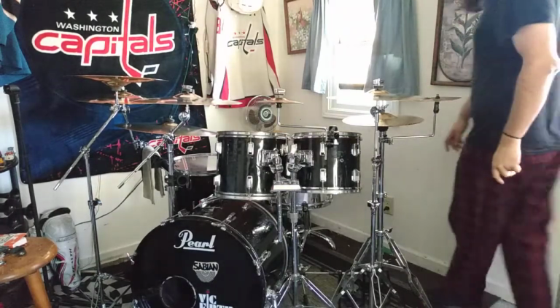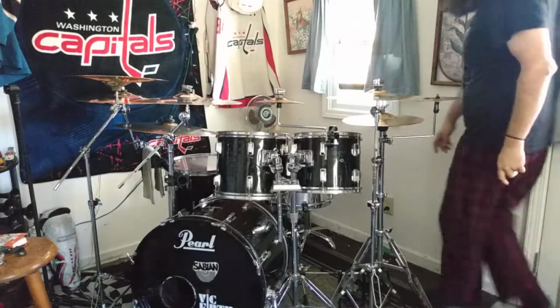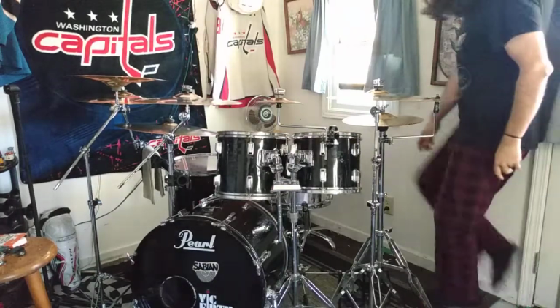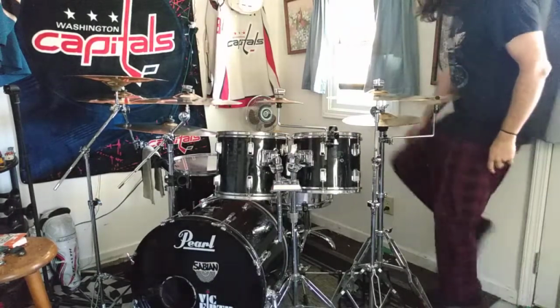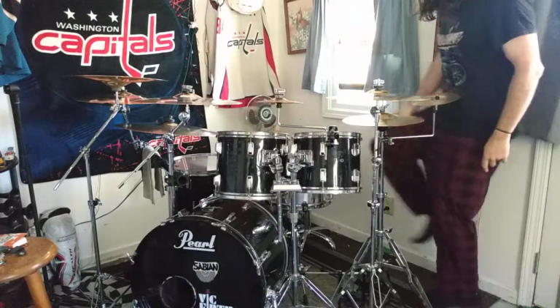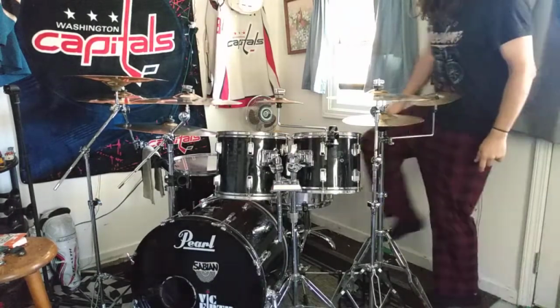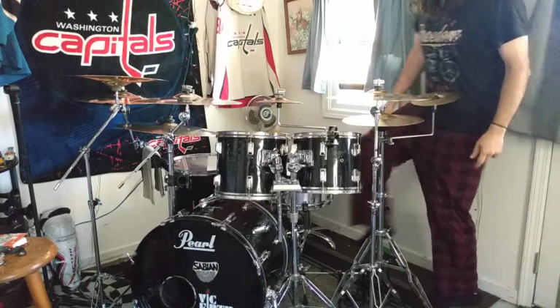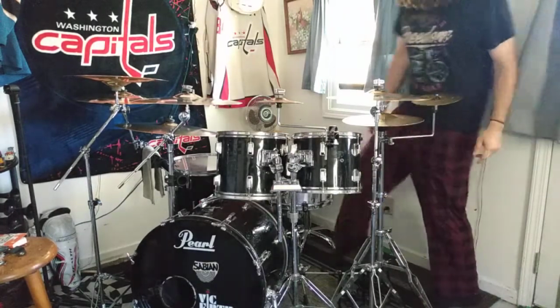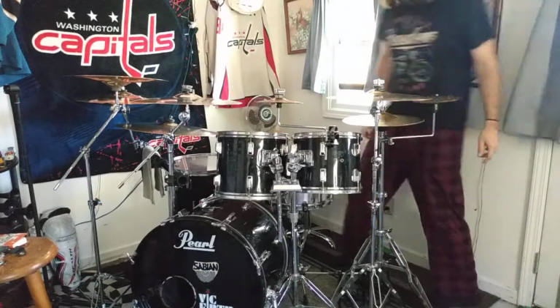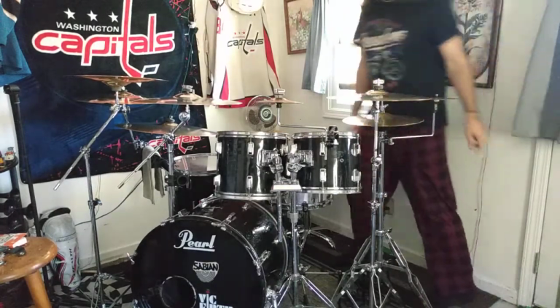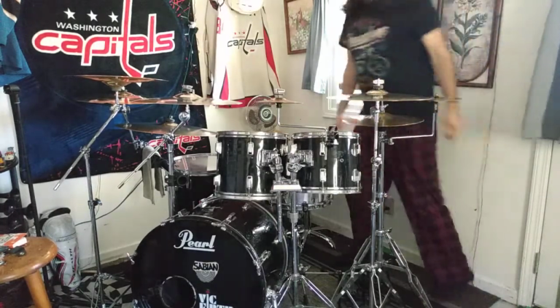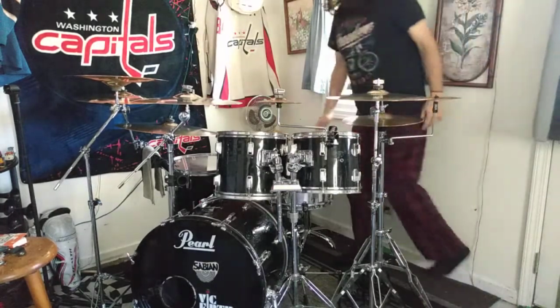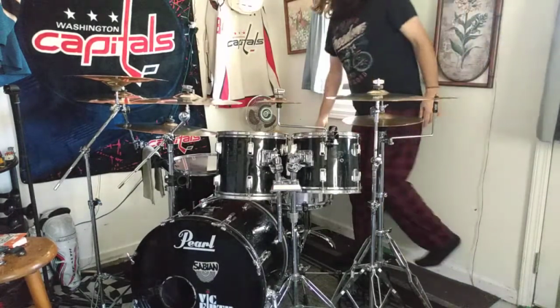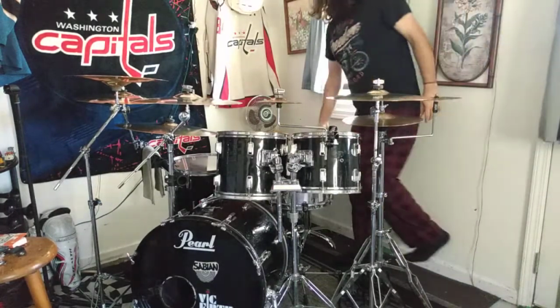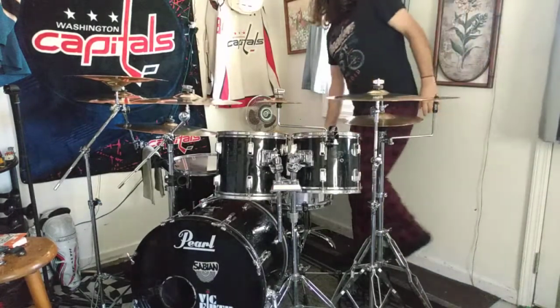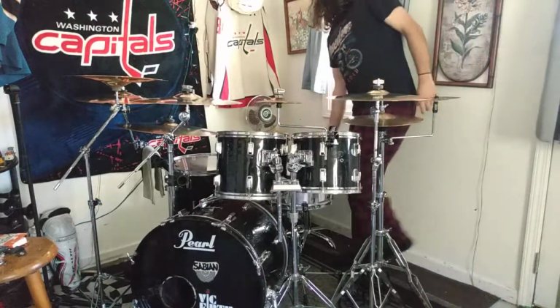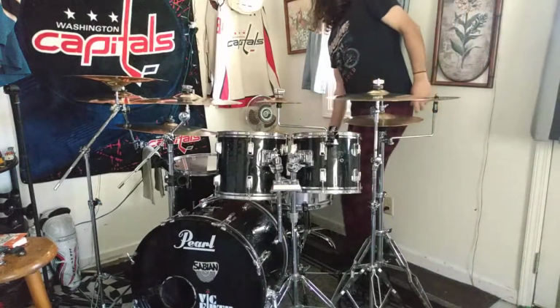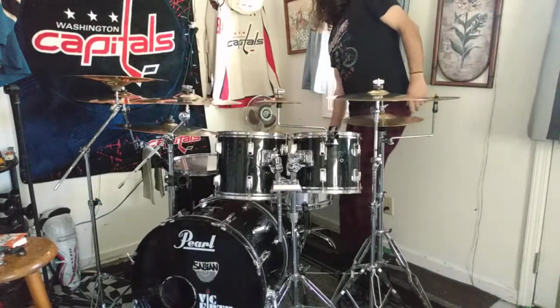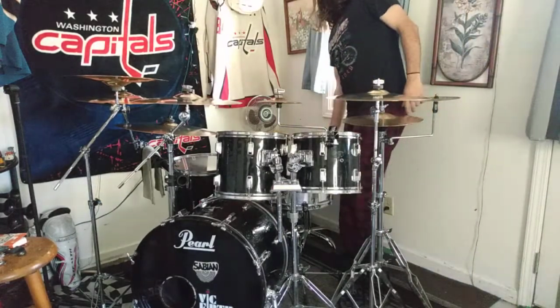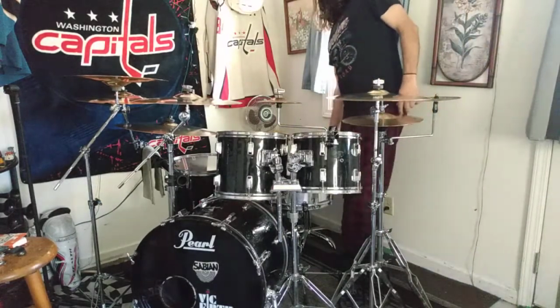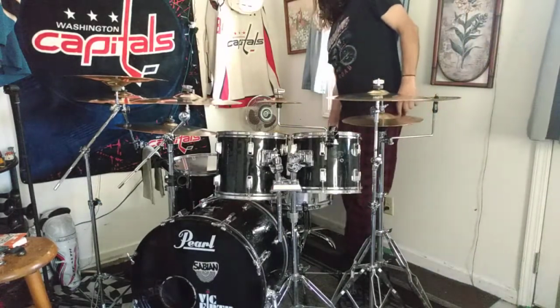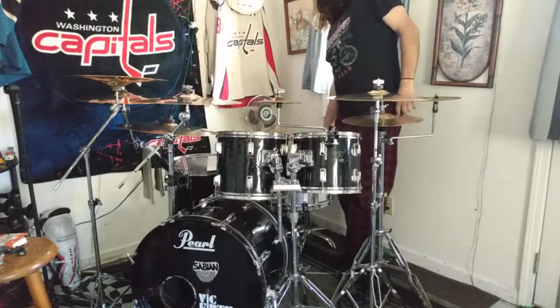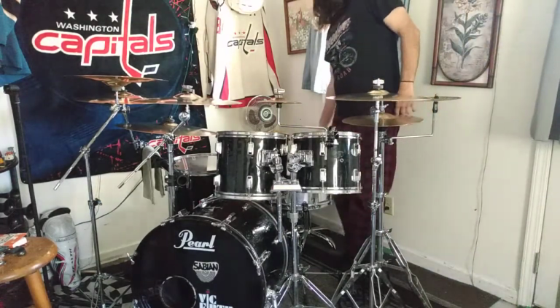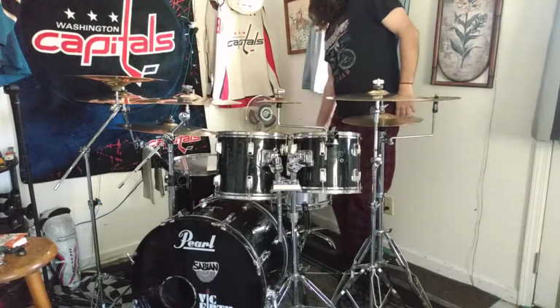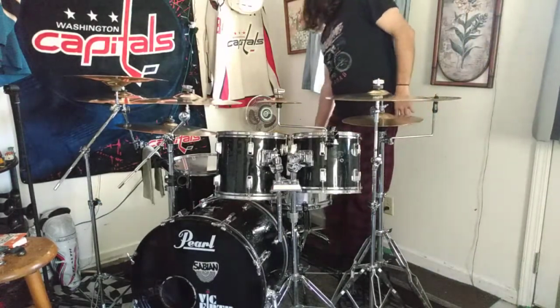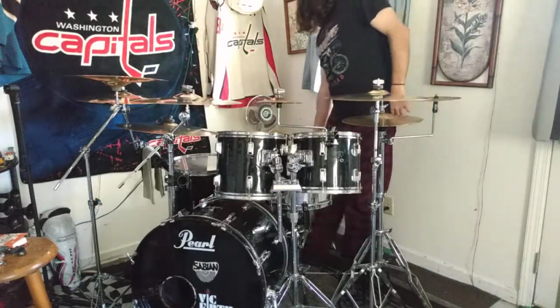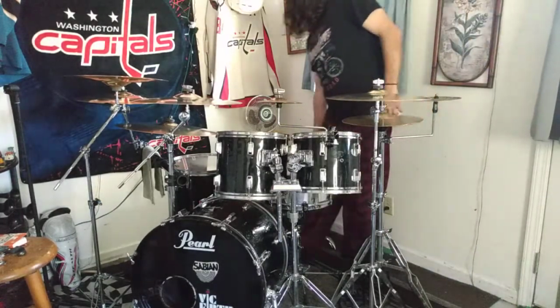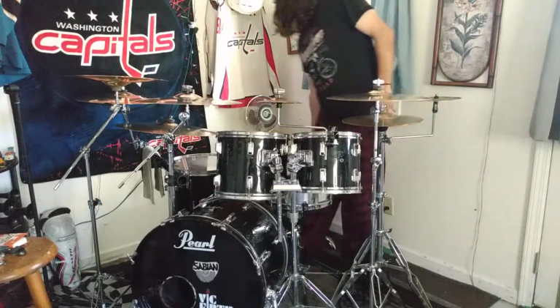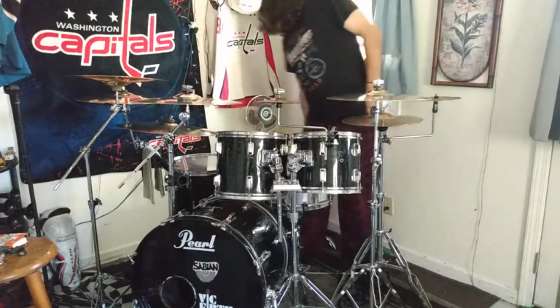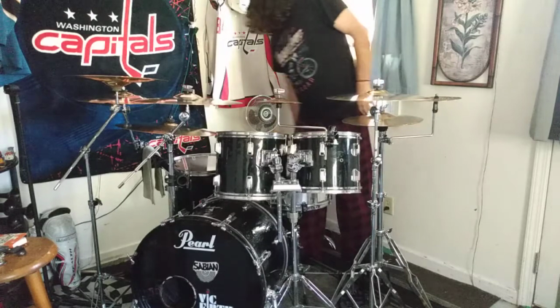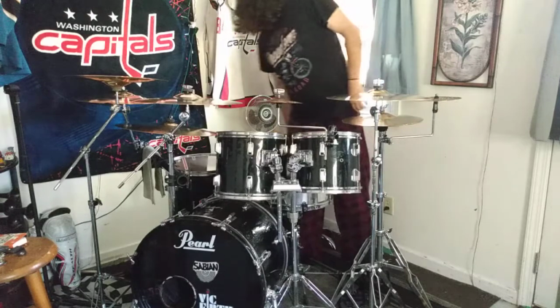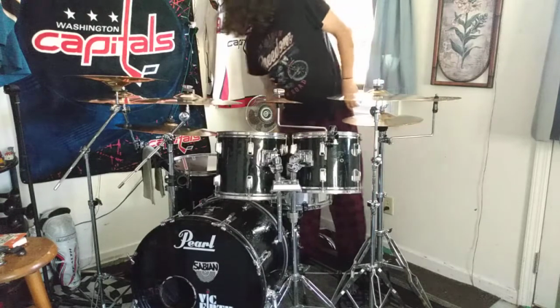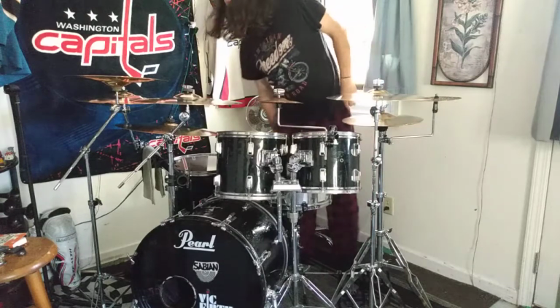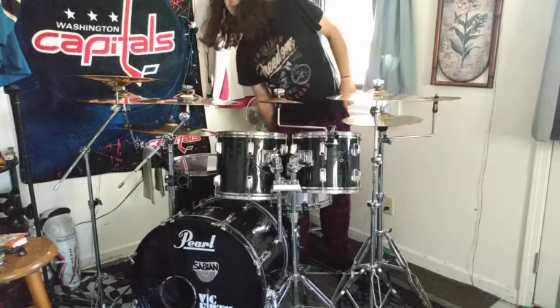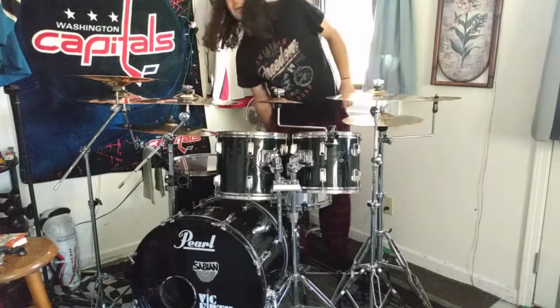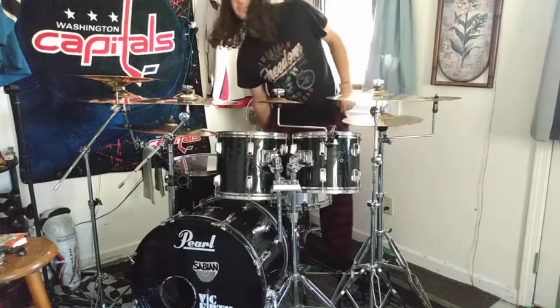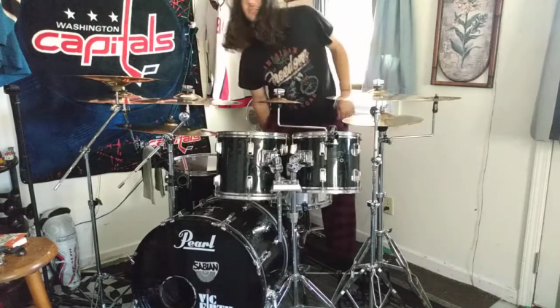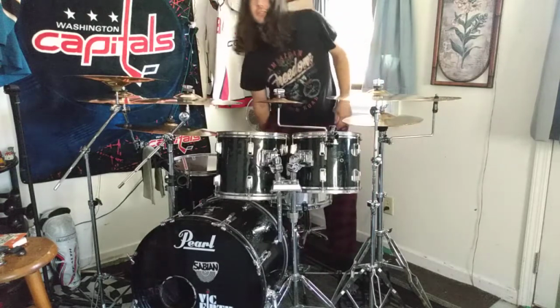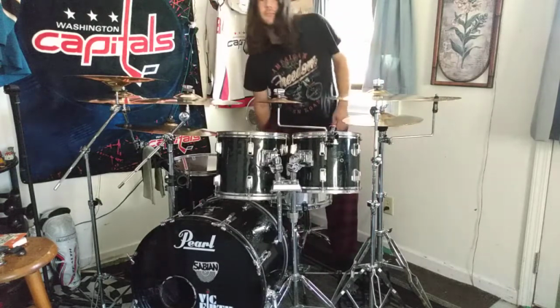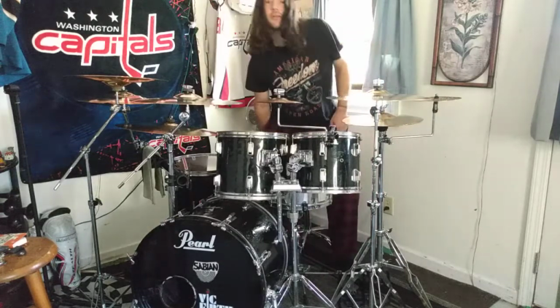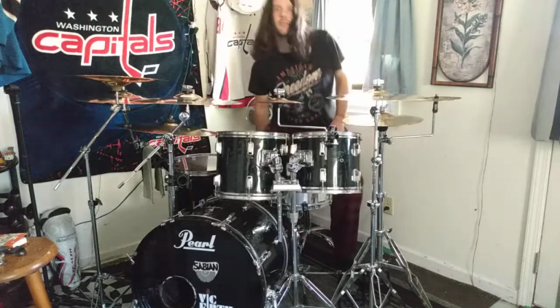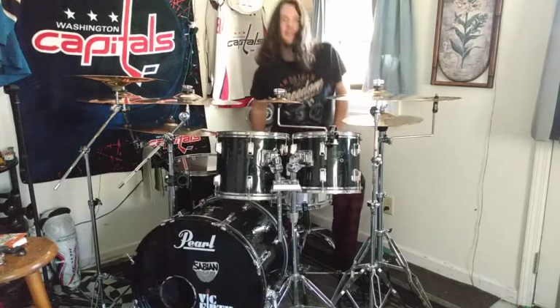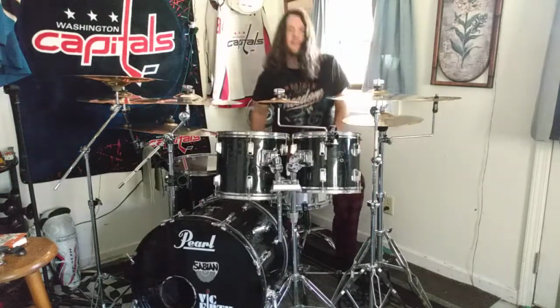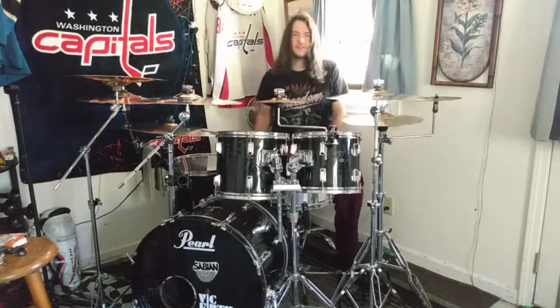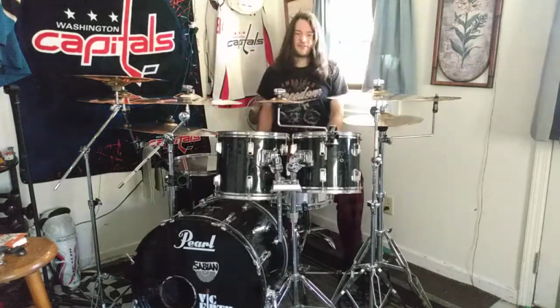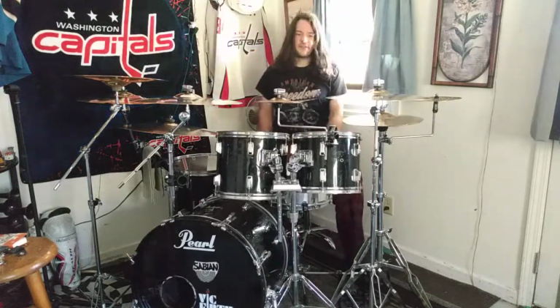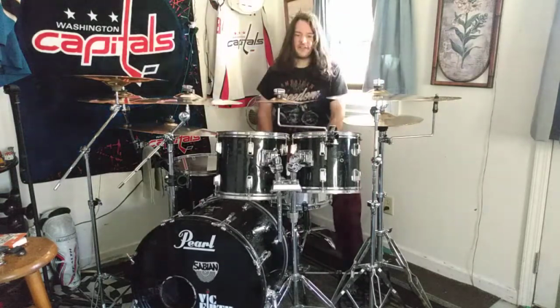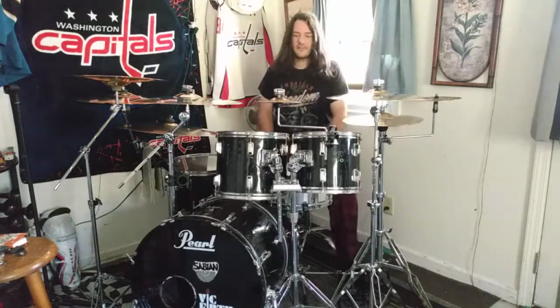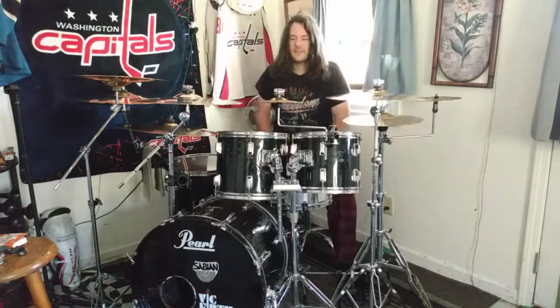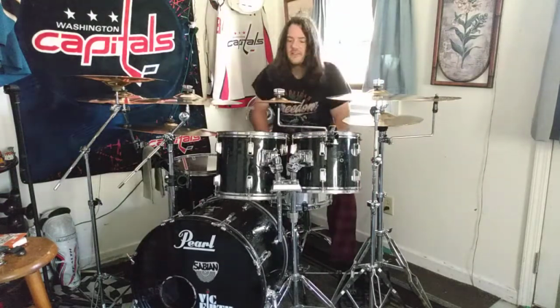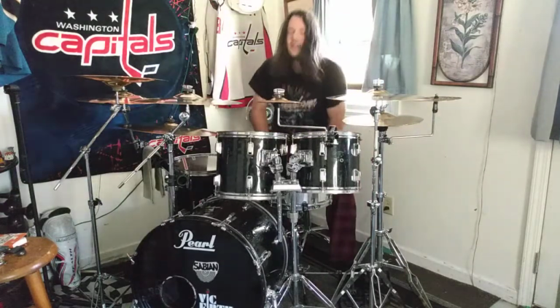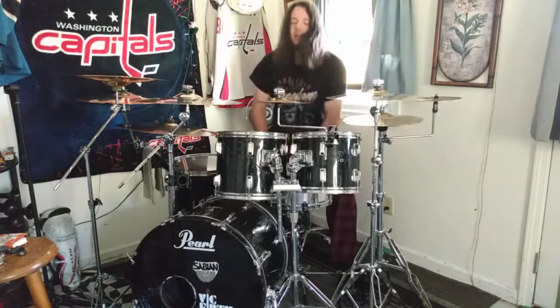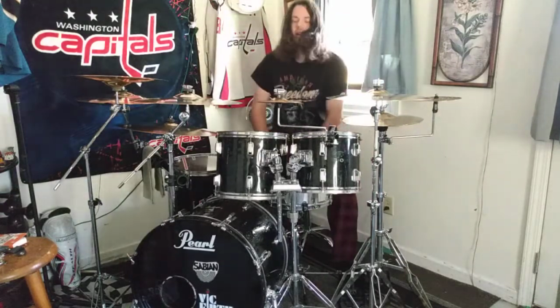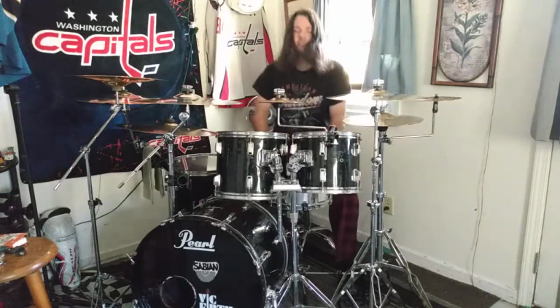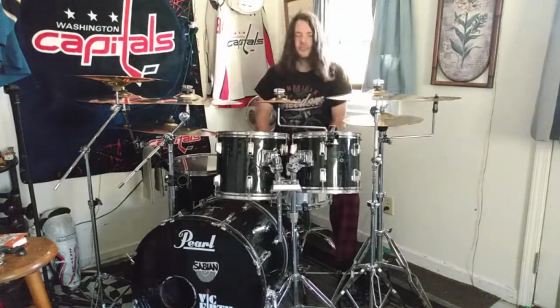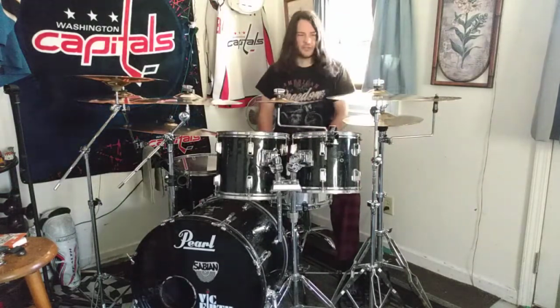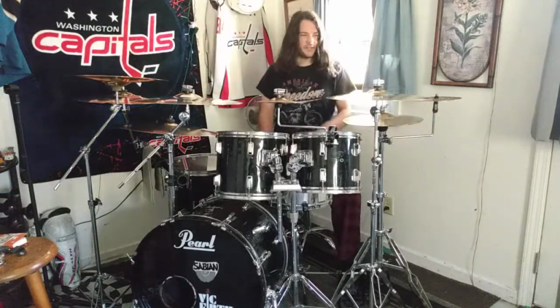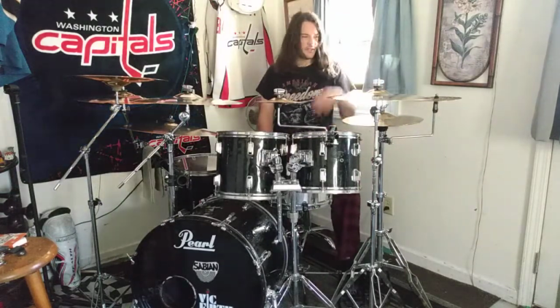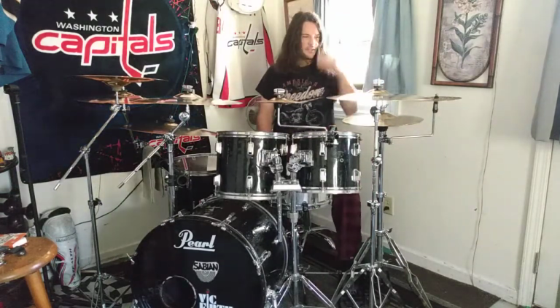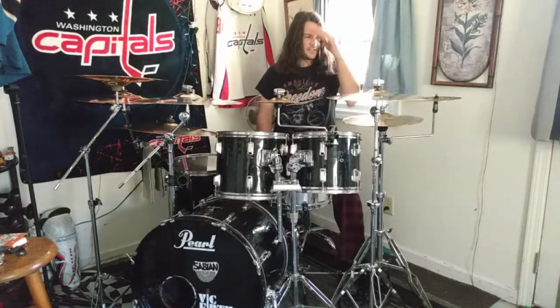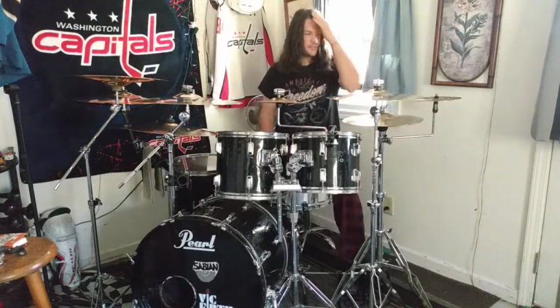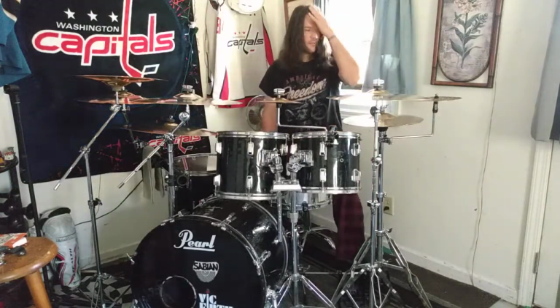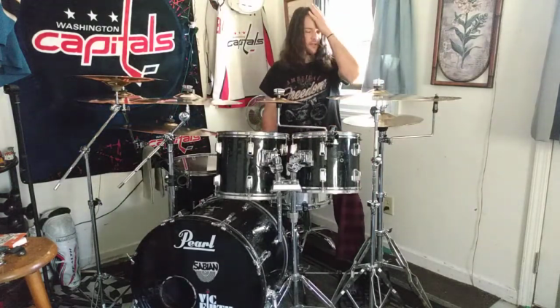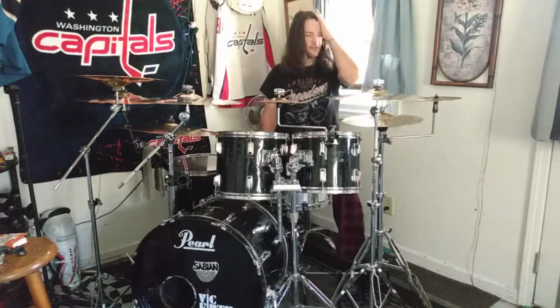Here's what they all sound like all together, as you heard in my previous video and as you will hear in this one.